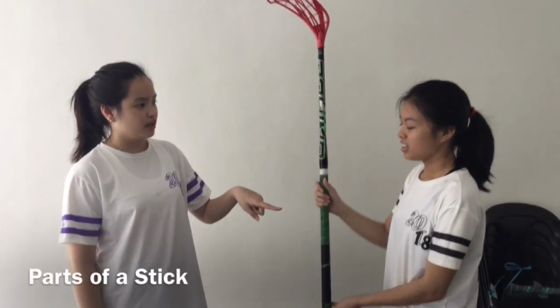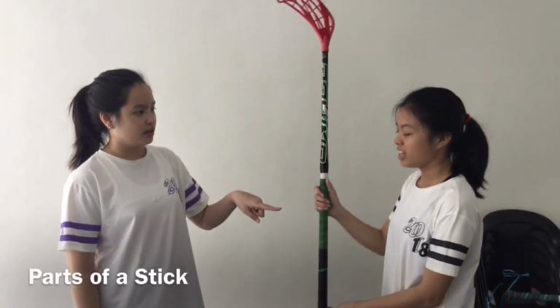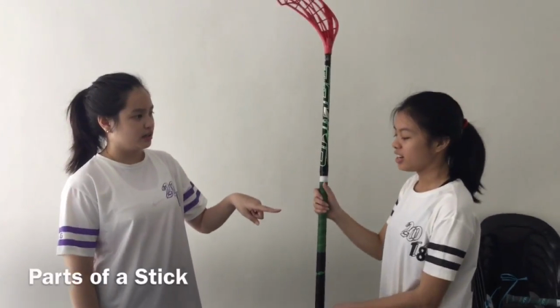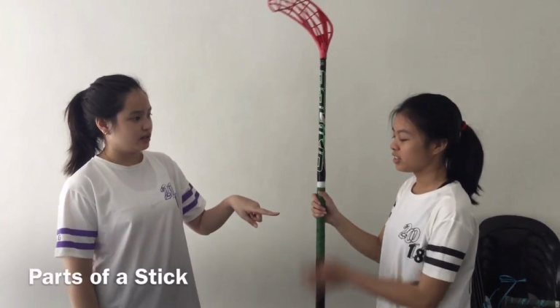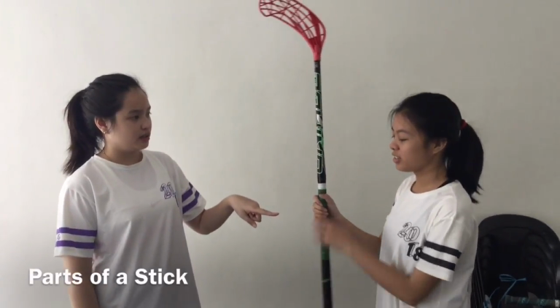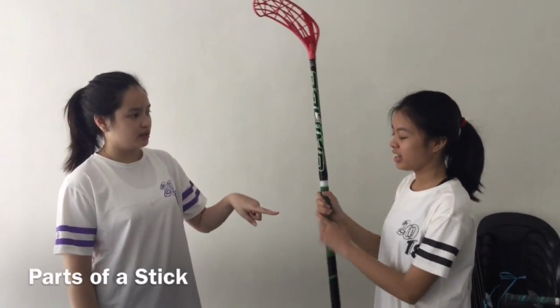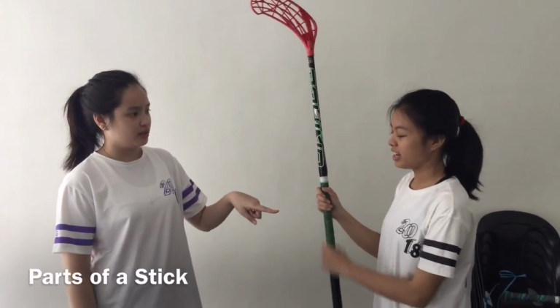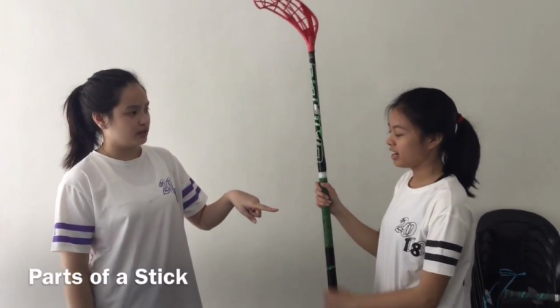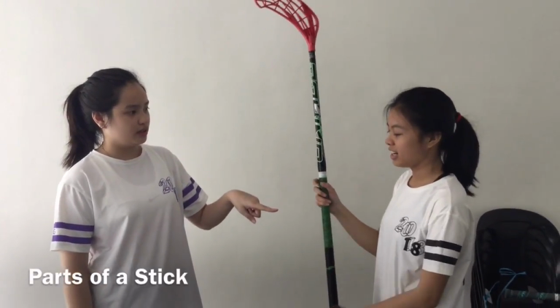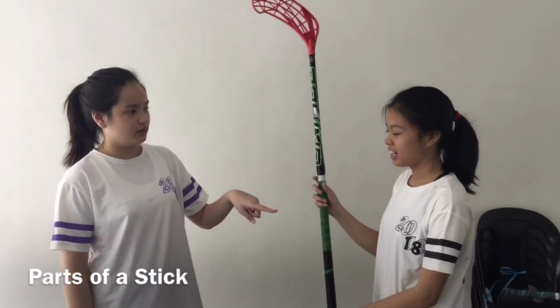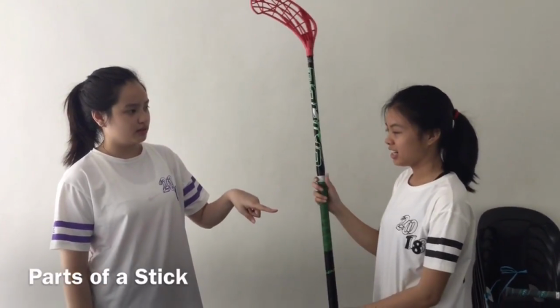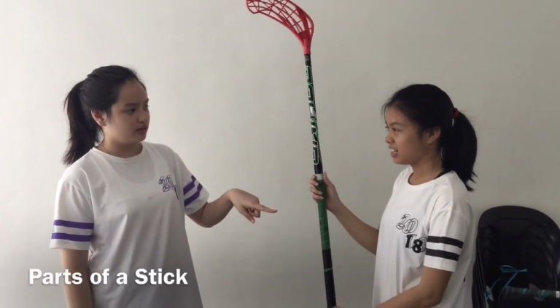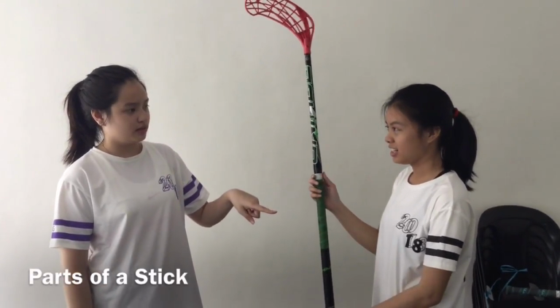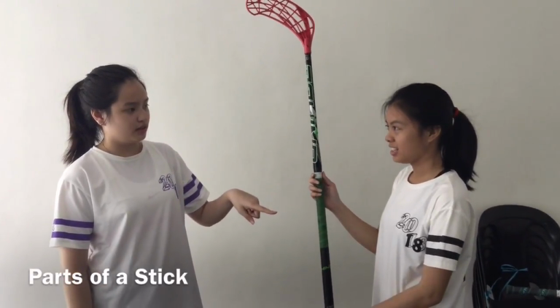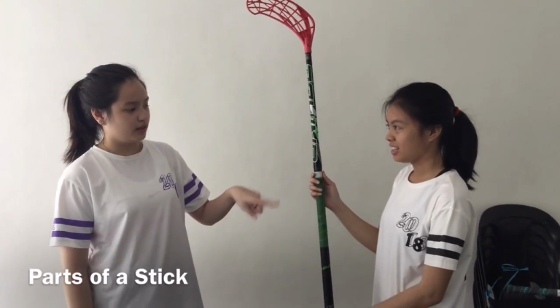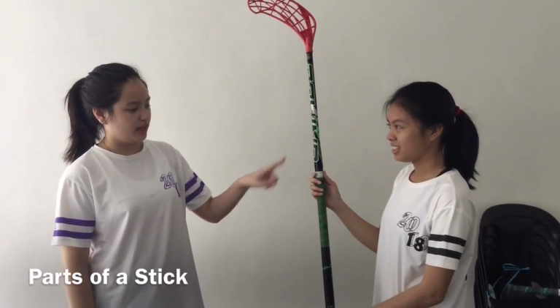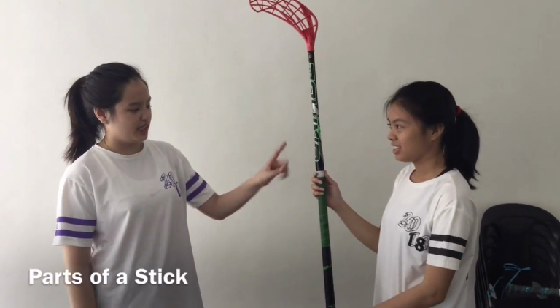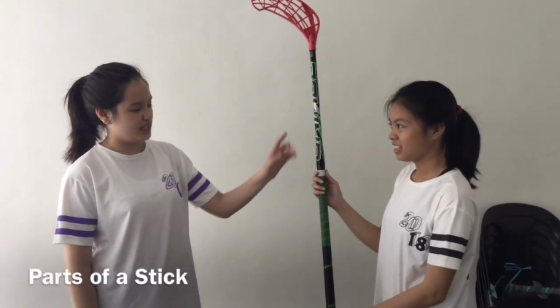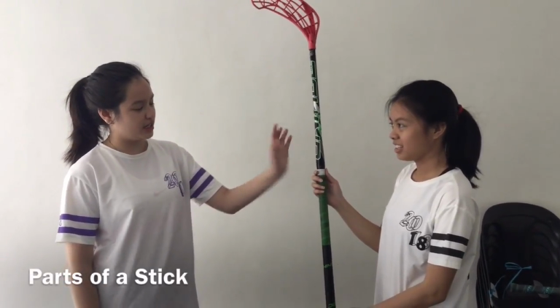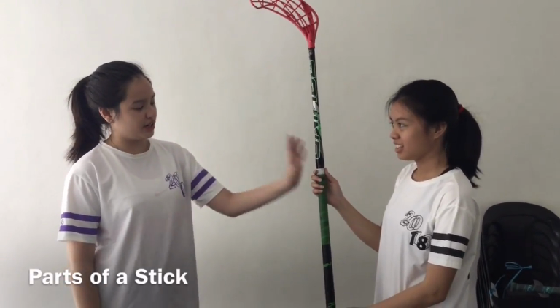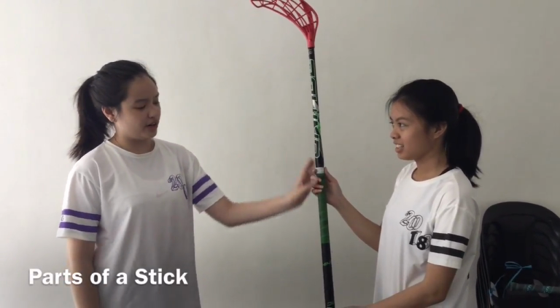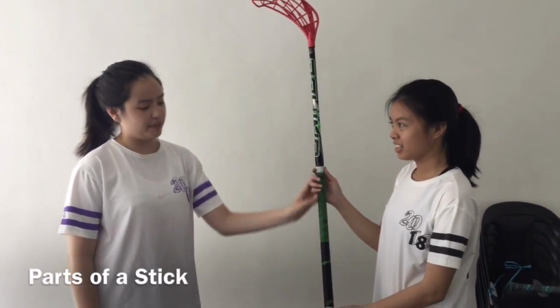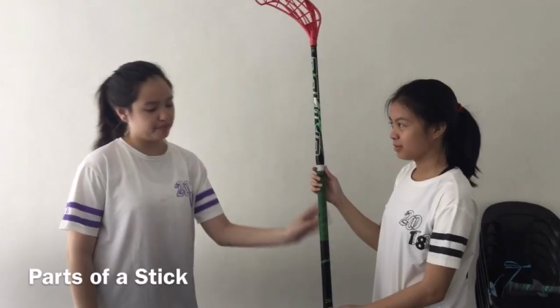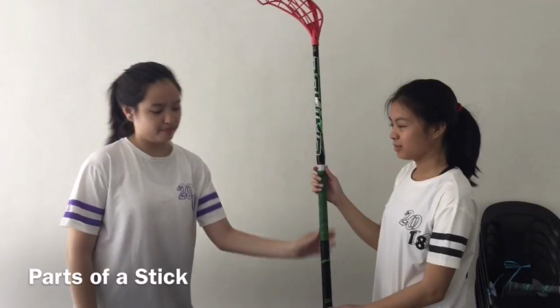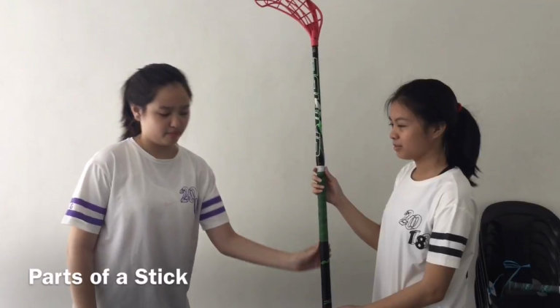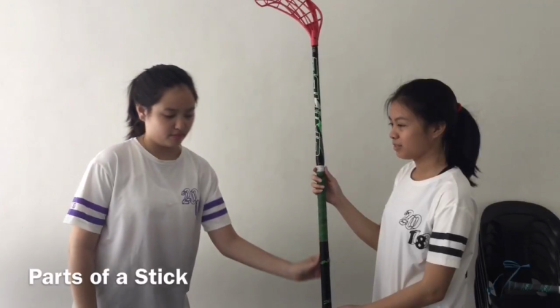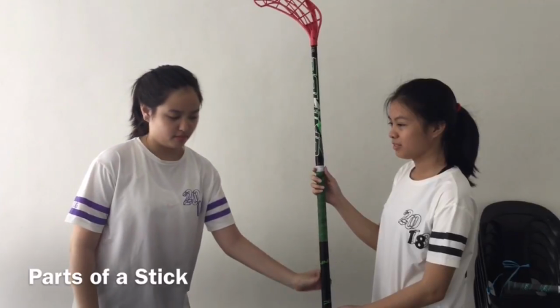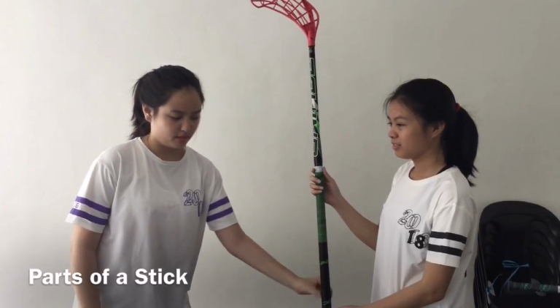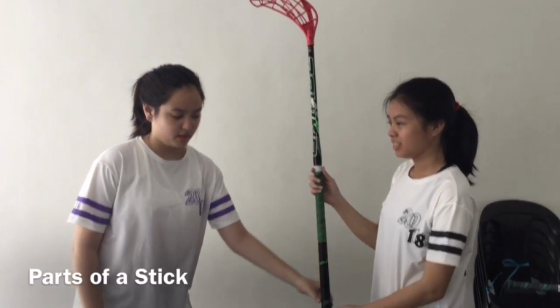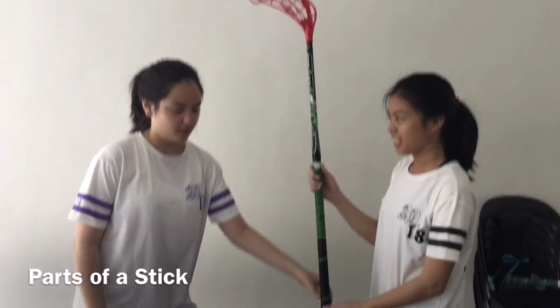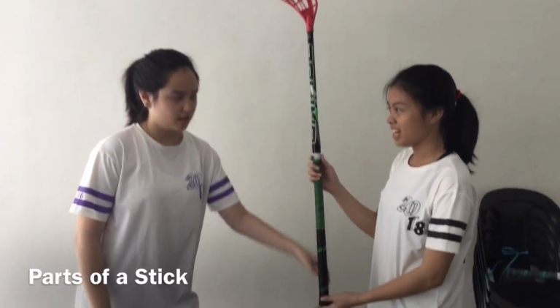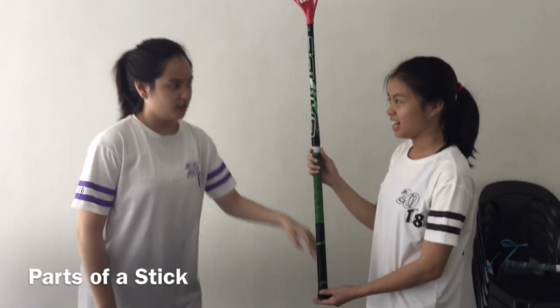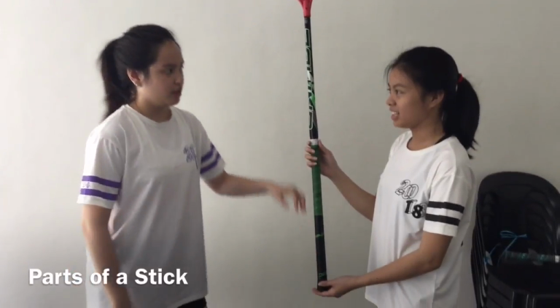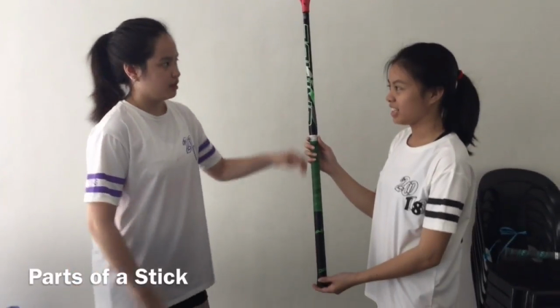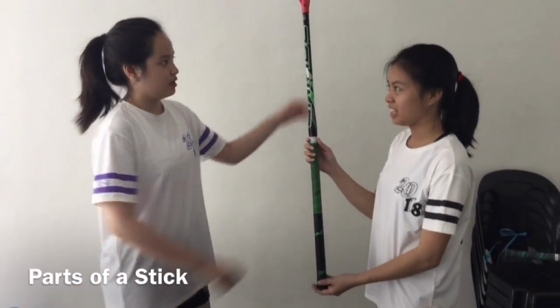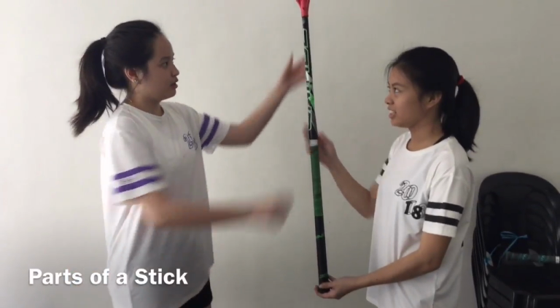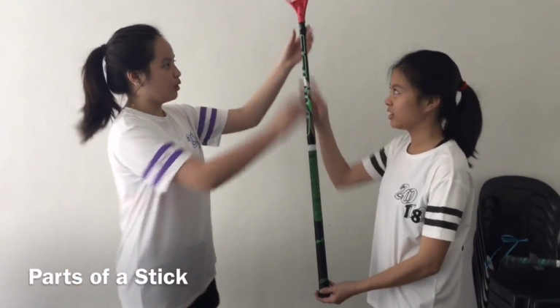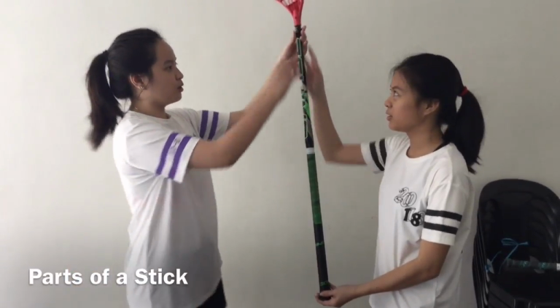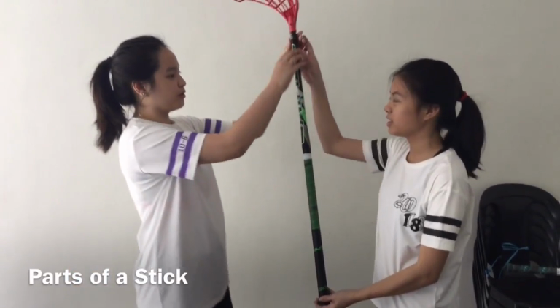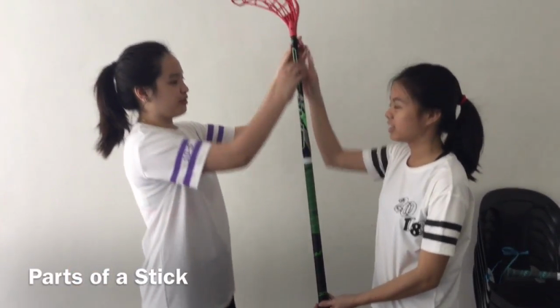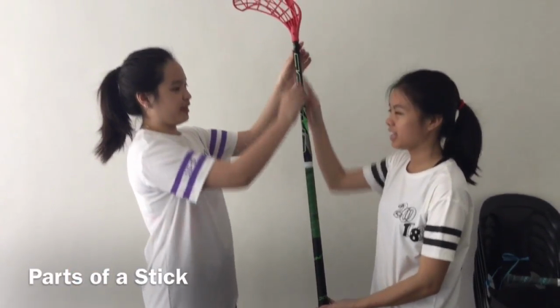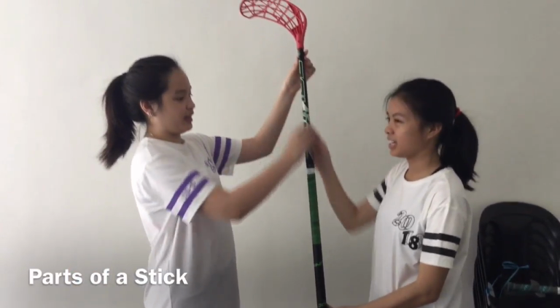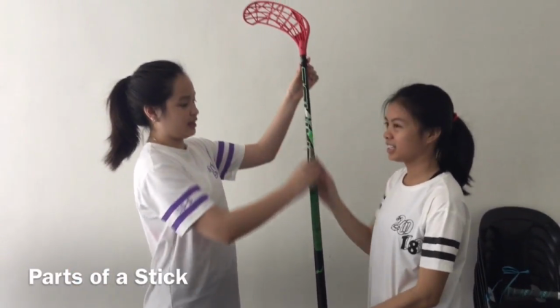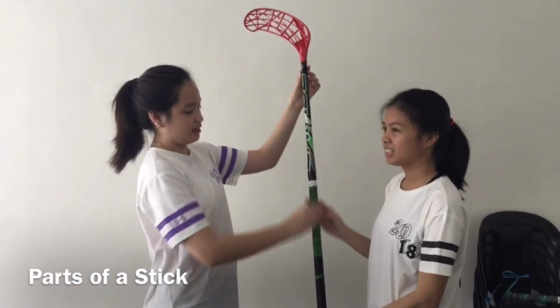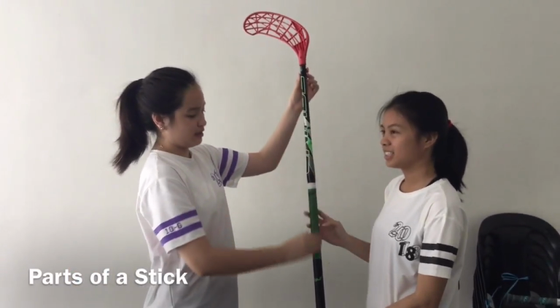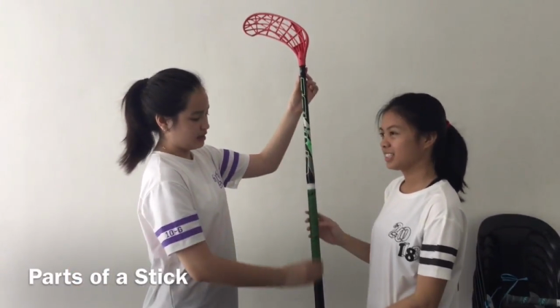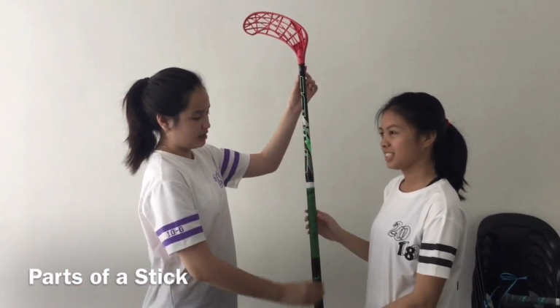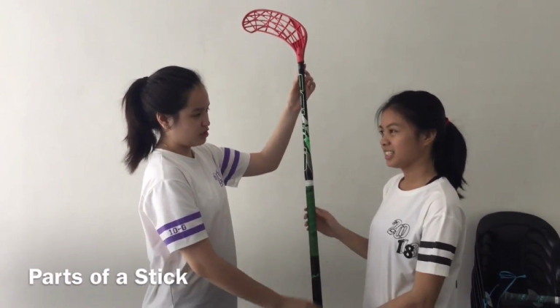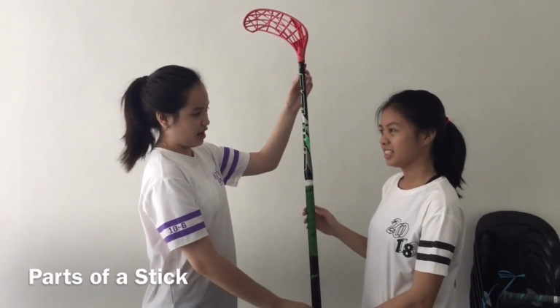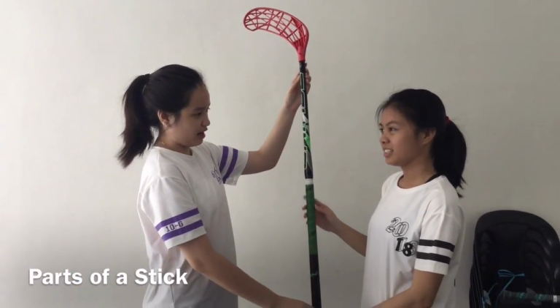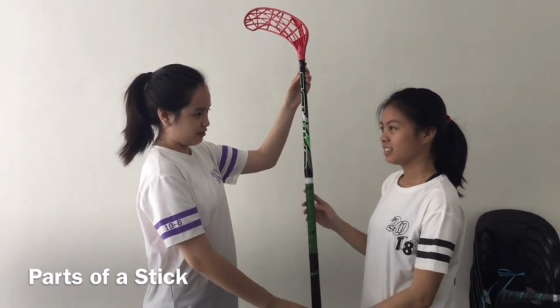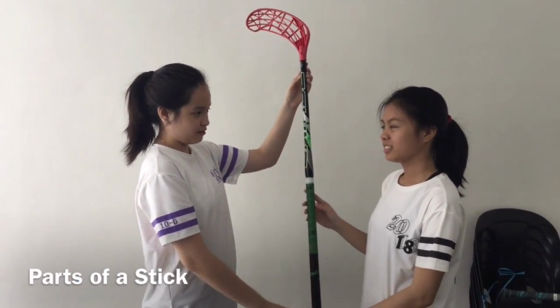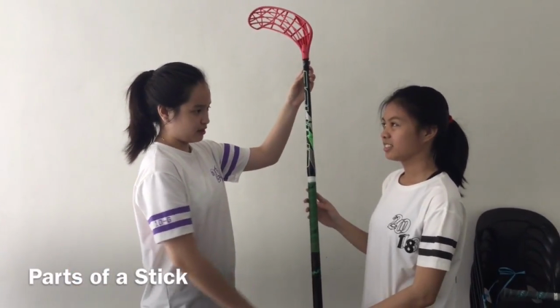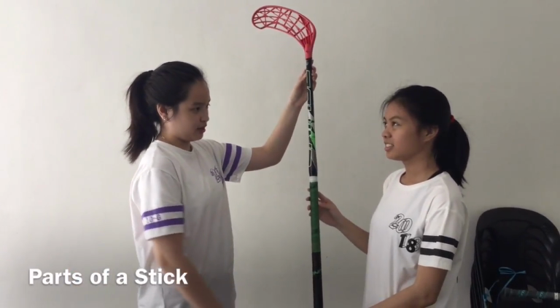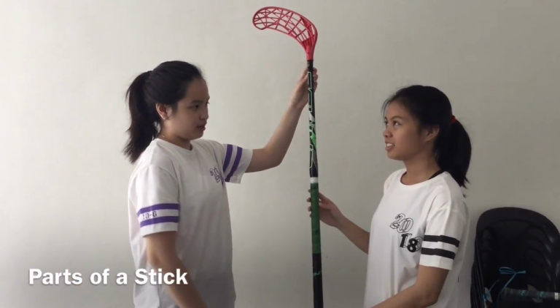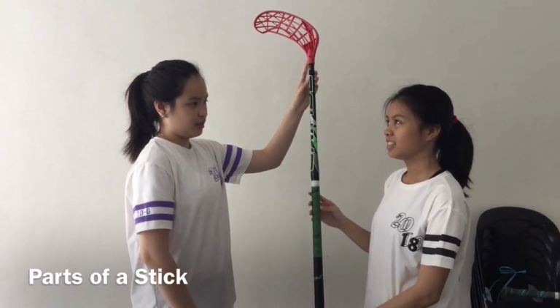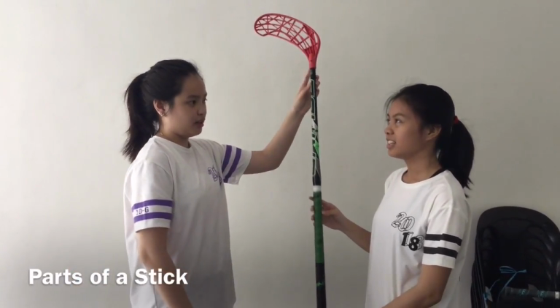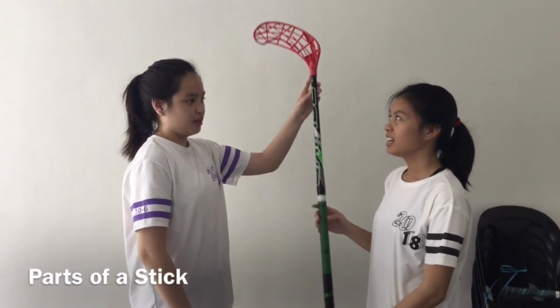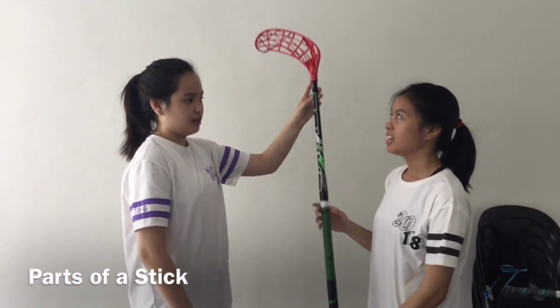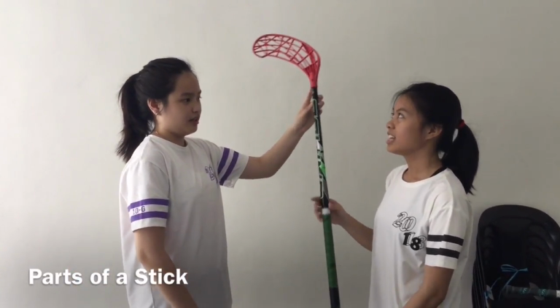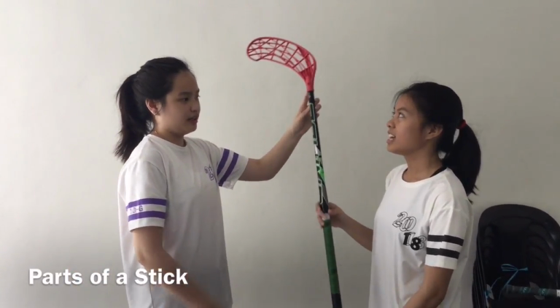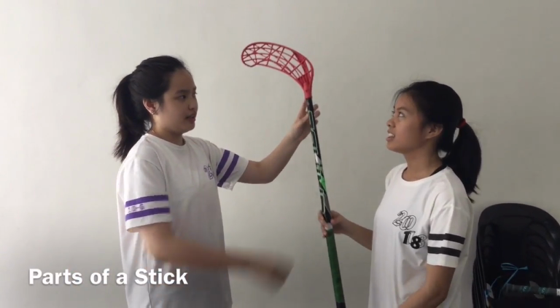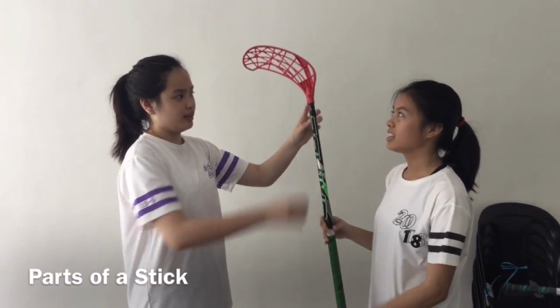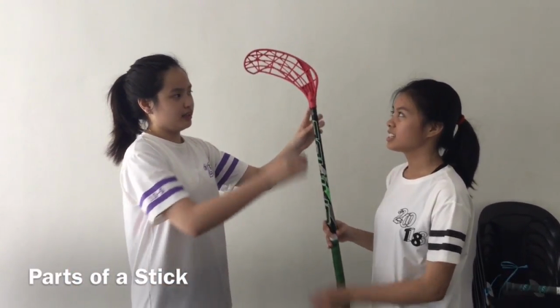A floorball stick is composed of 3 parts: a grip, the shaft, and the blade.